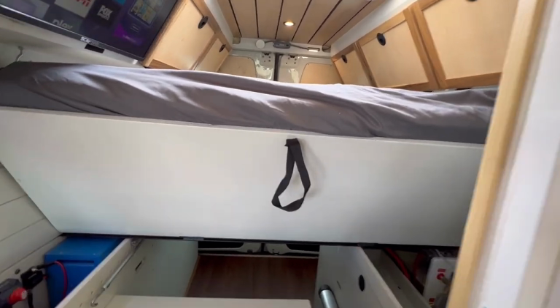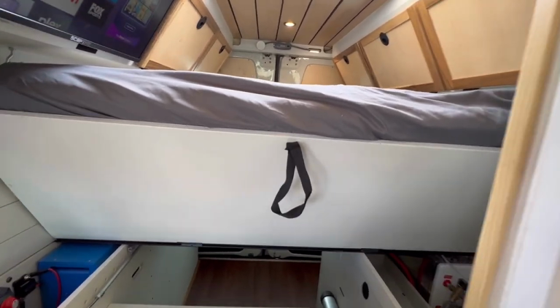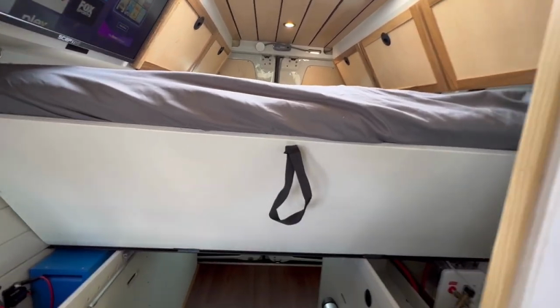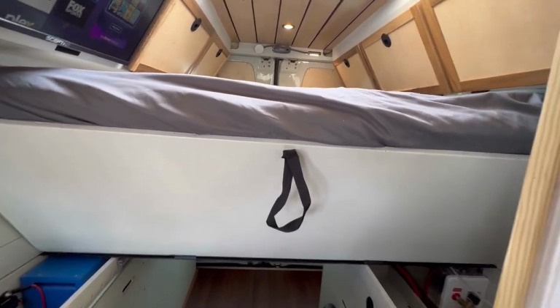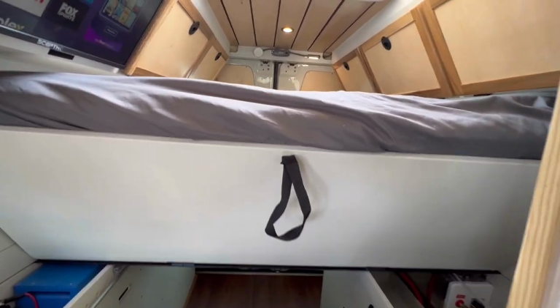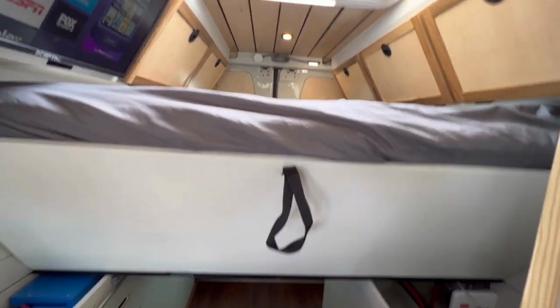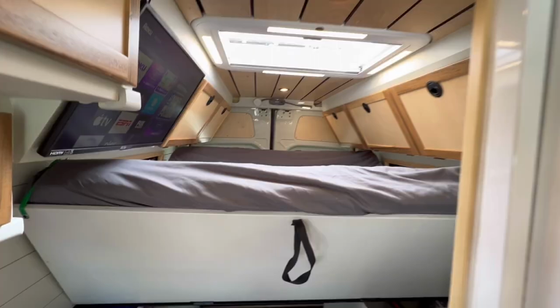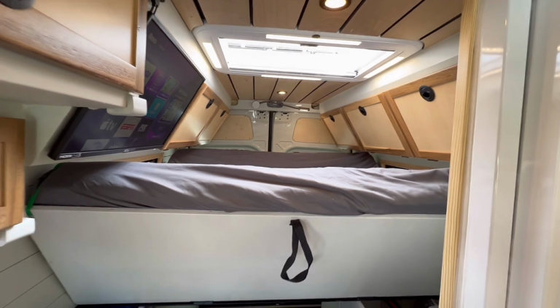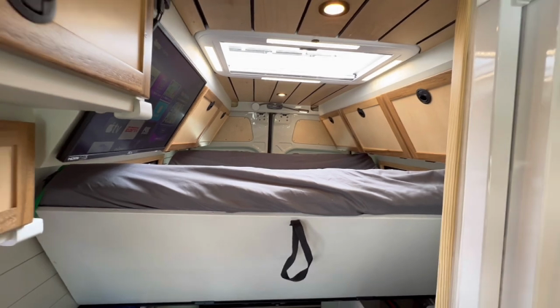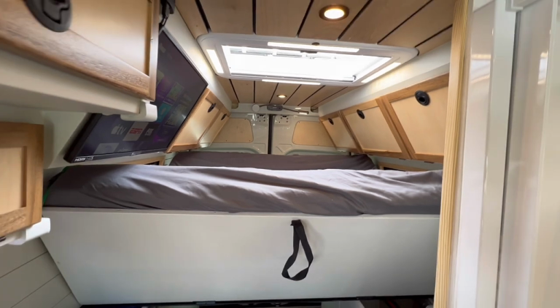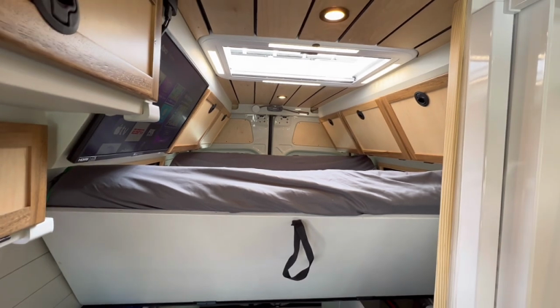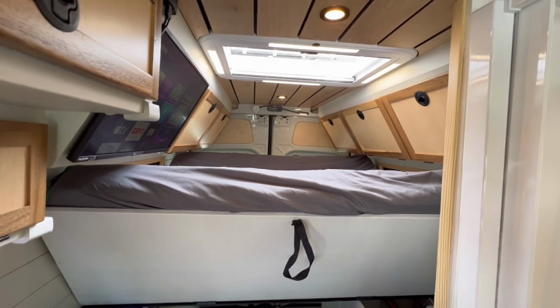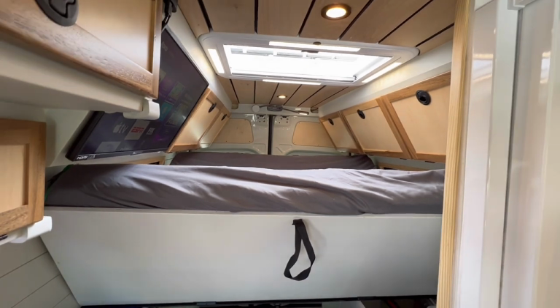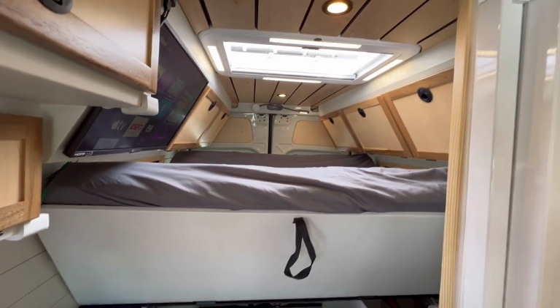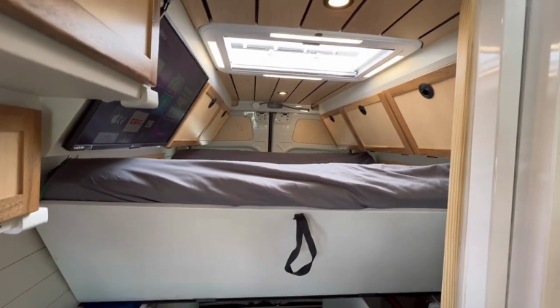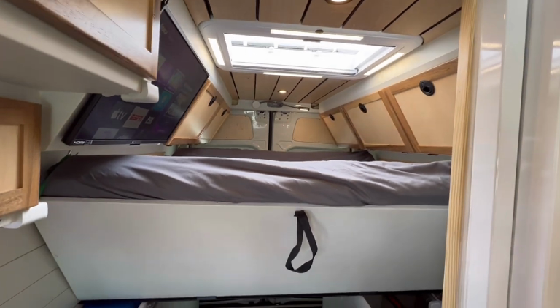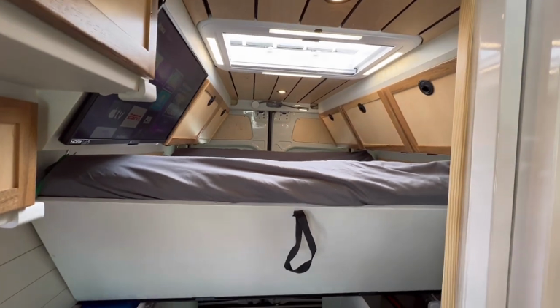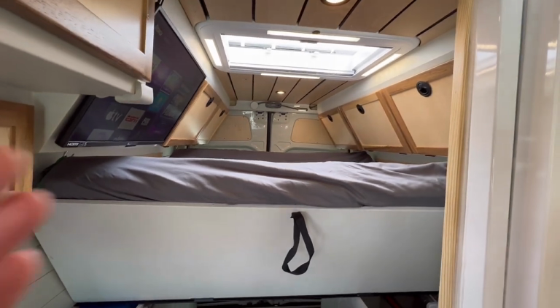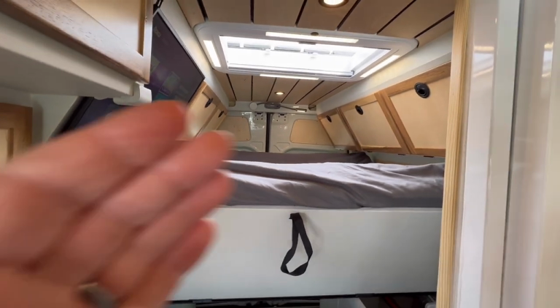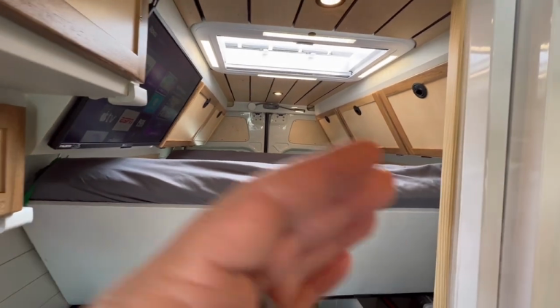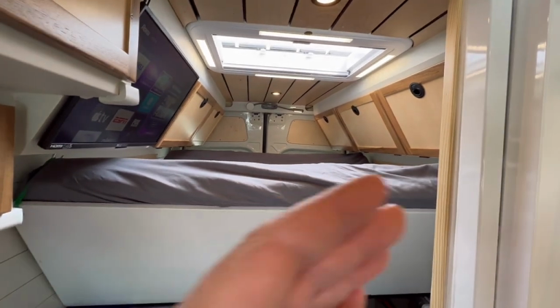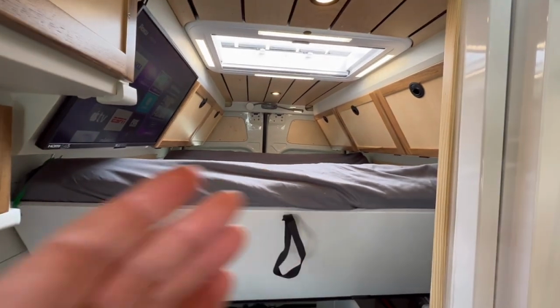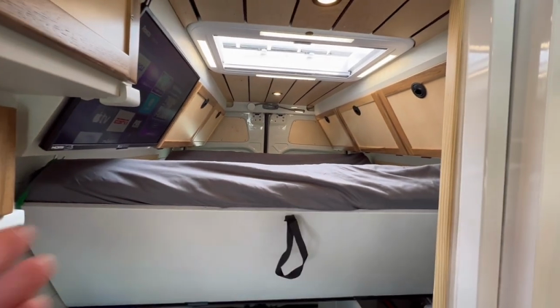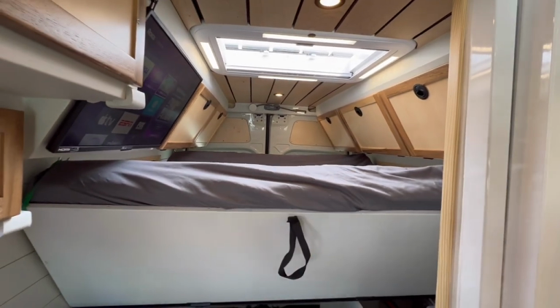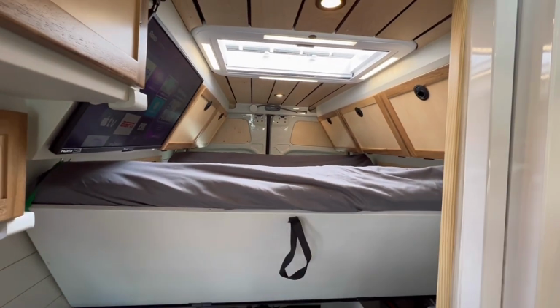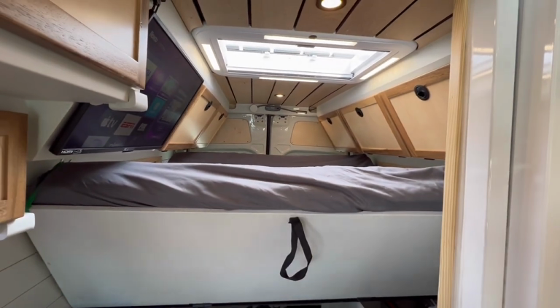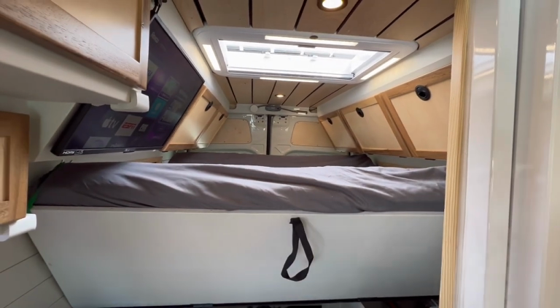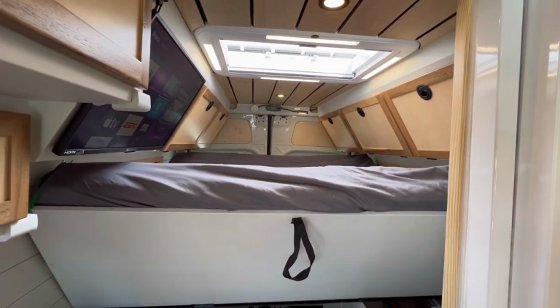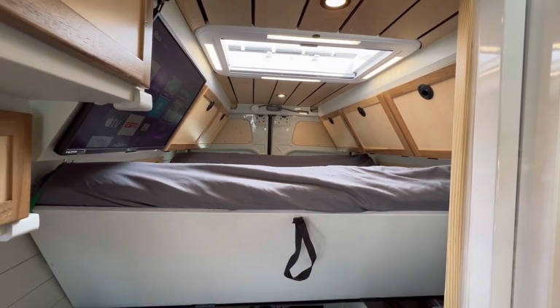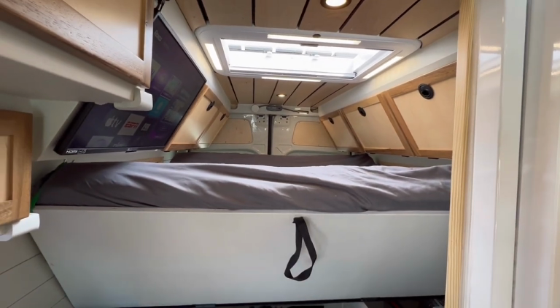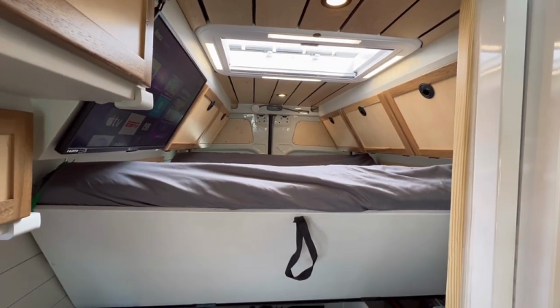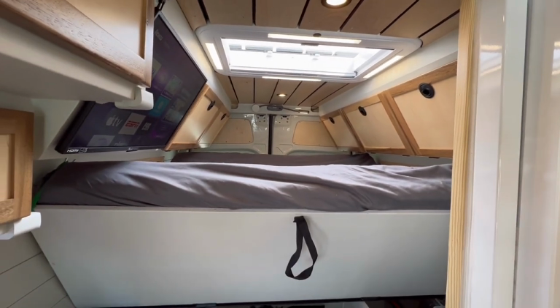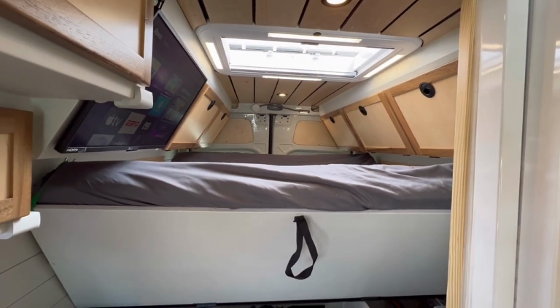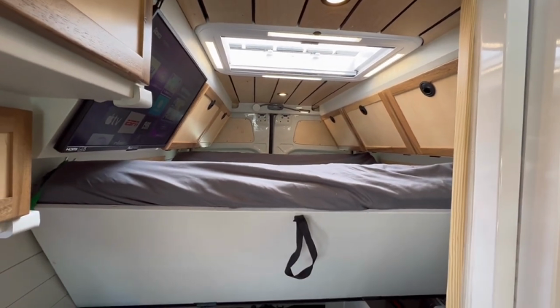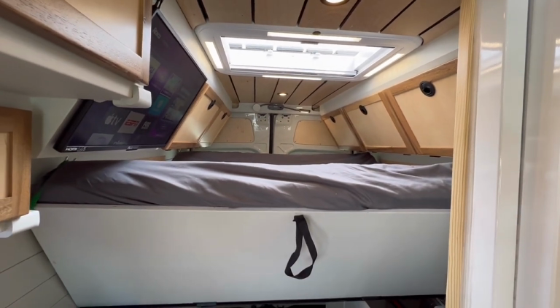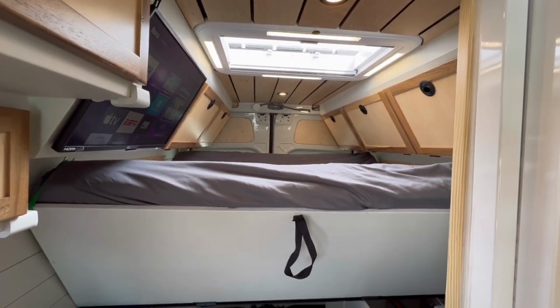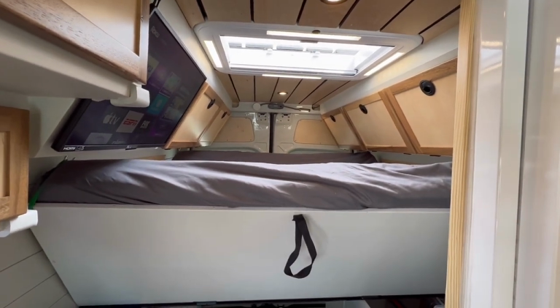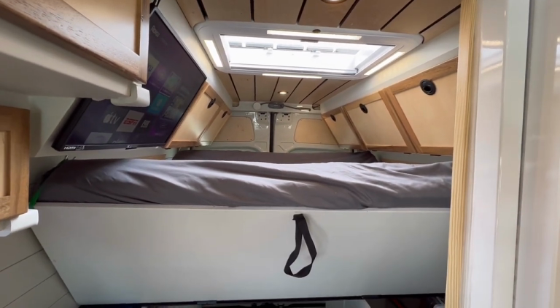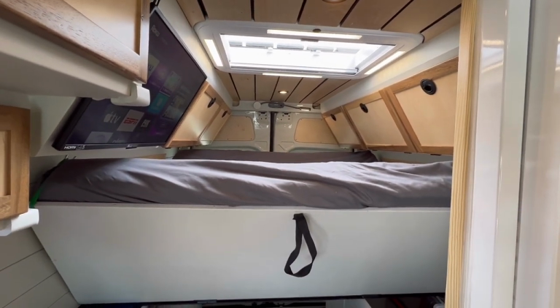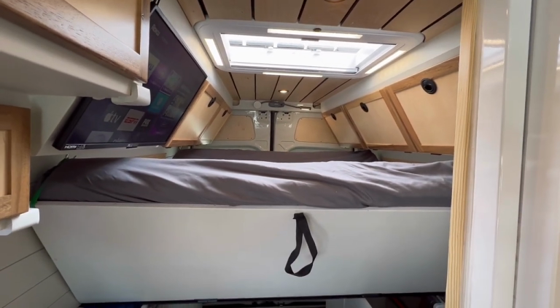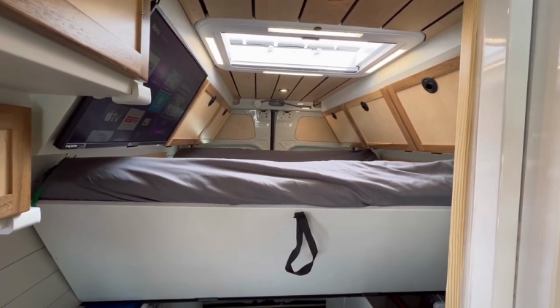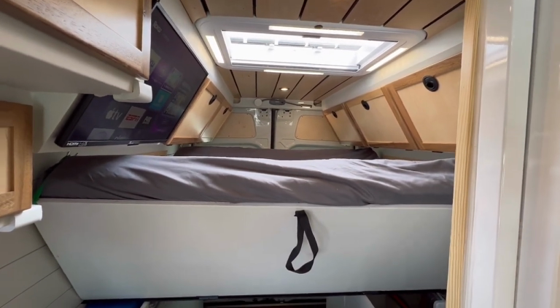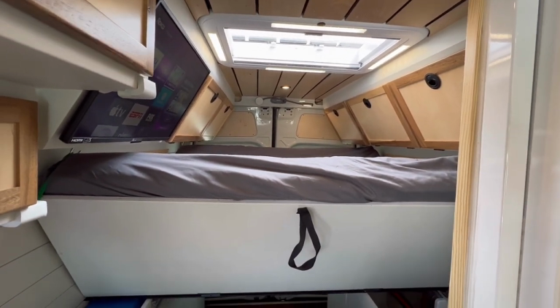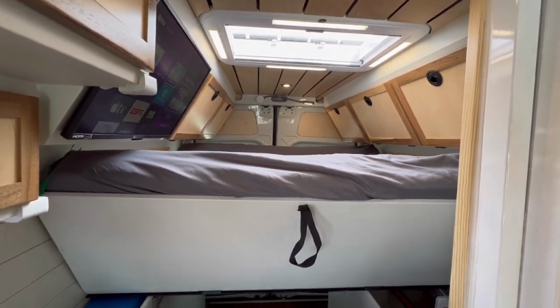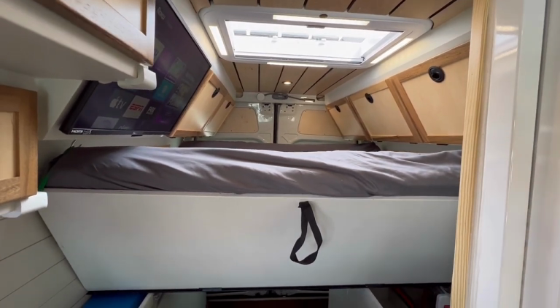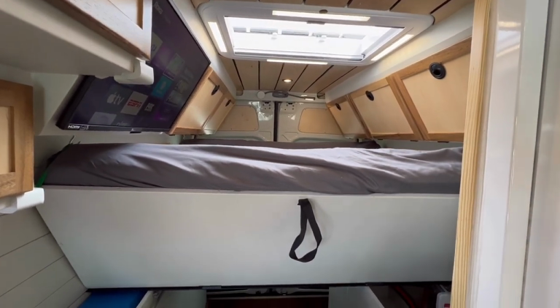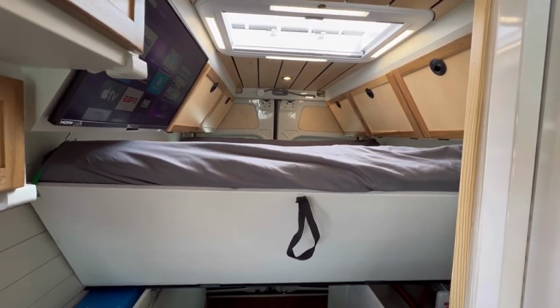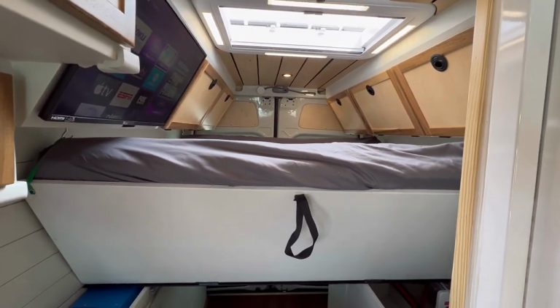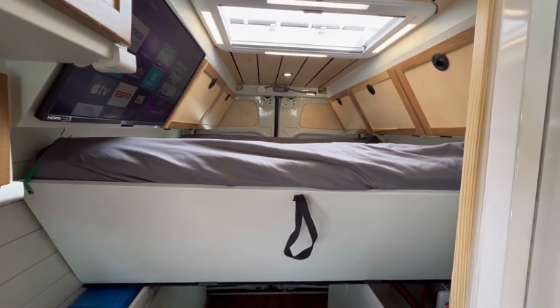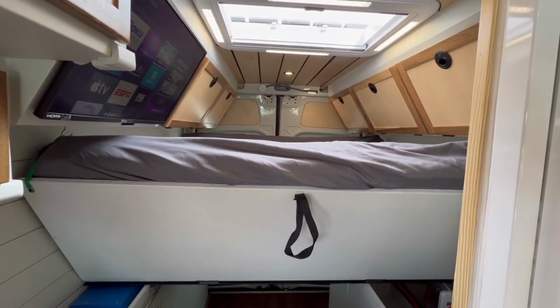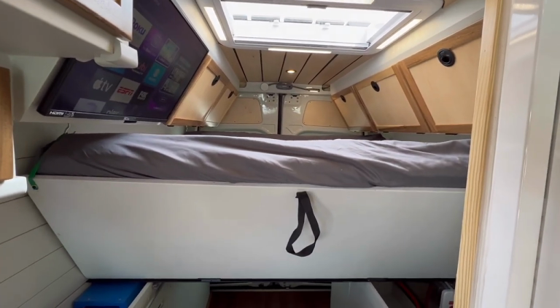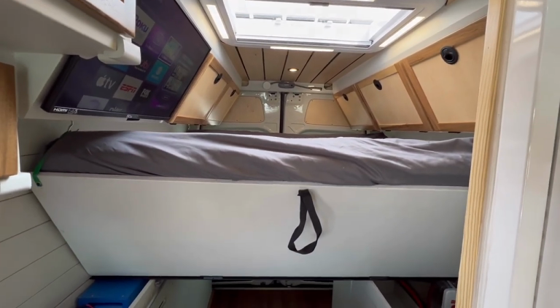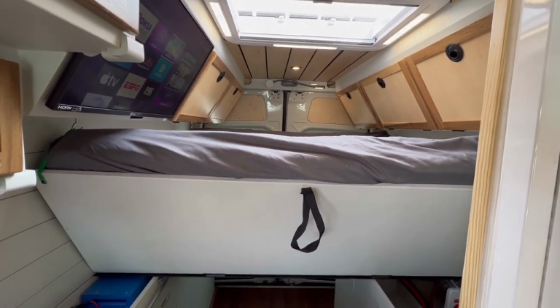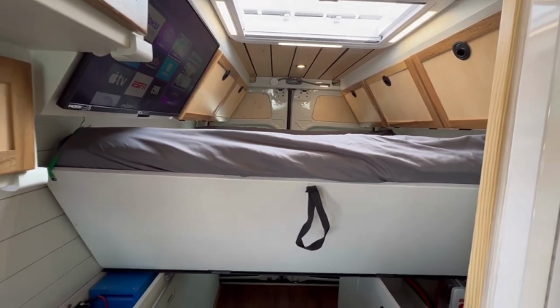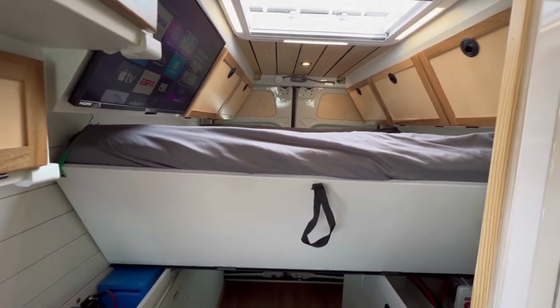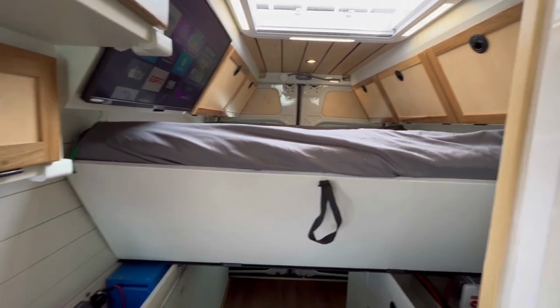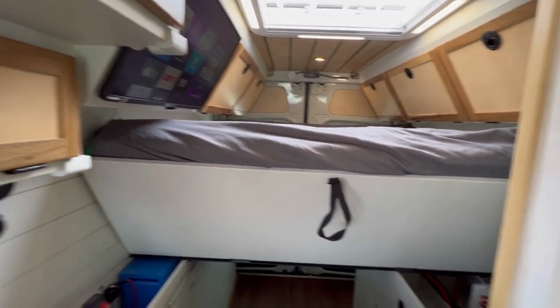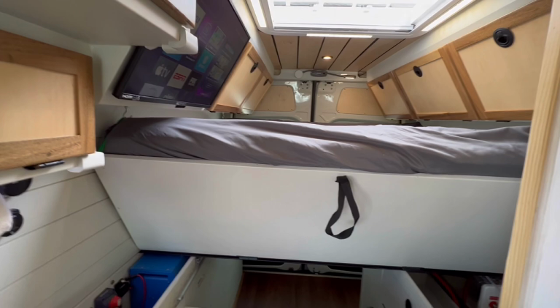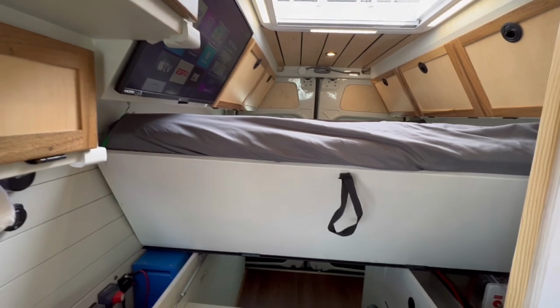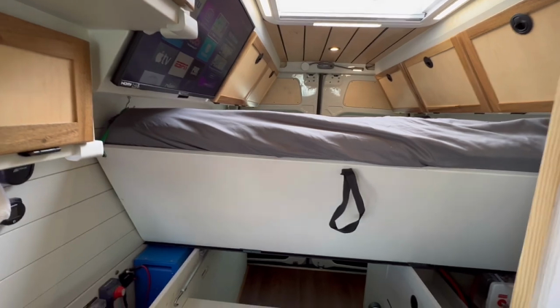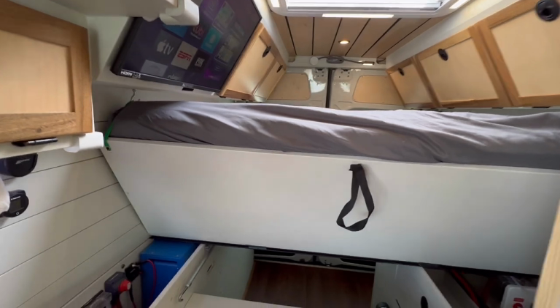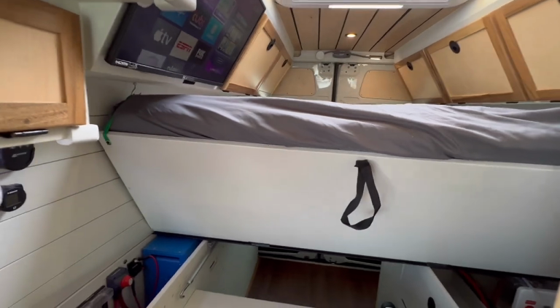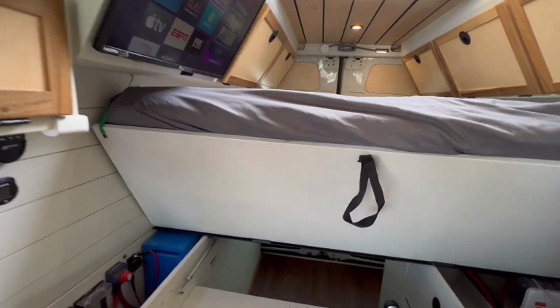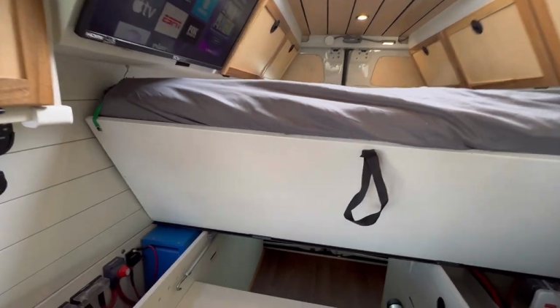I also really like this skylight — I've put it in other builds. It has a screen, a sunshade, and some LED lights around it. You can see how the loops just go up and hook around to hold the bed up. I like that system a little bit better than the legs. However, we normally don't have the luxury of having bins on both sides, so it worked in this build and I used it.